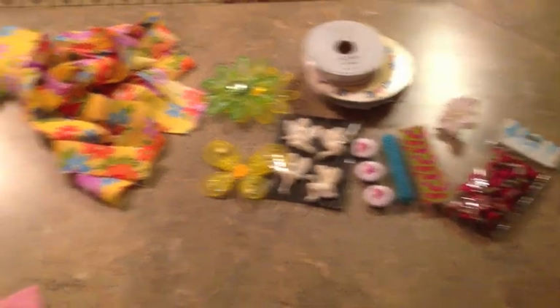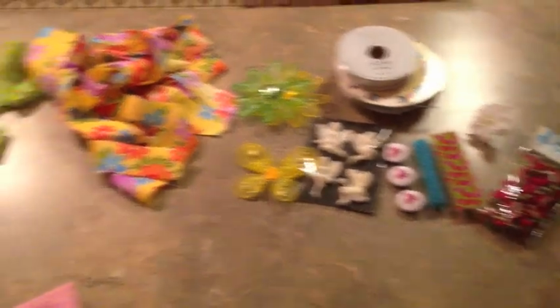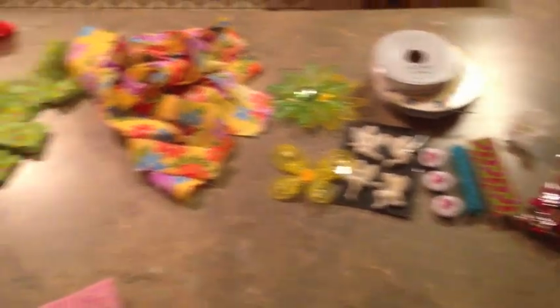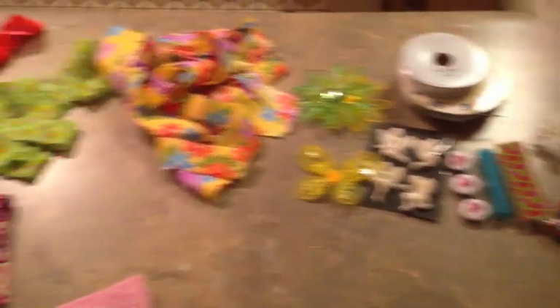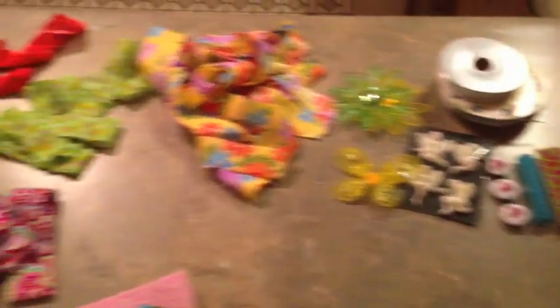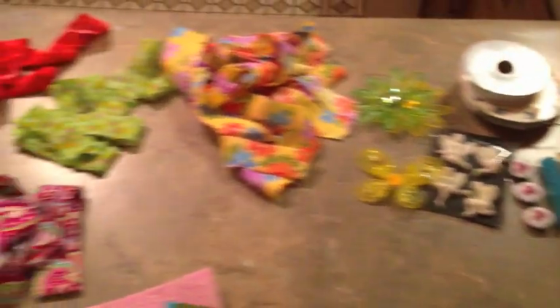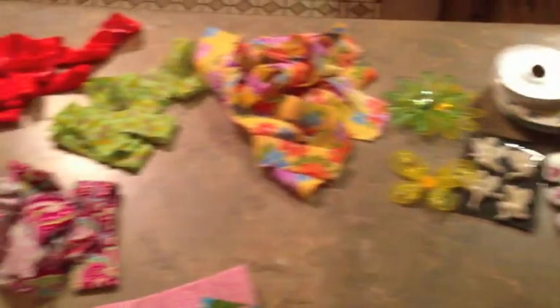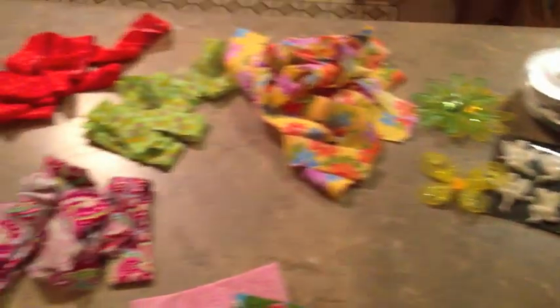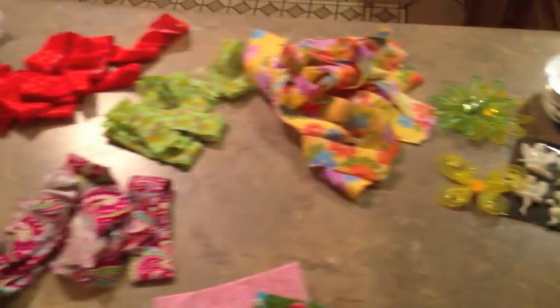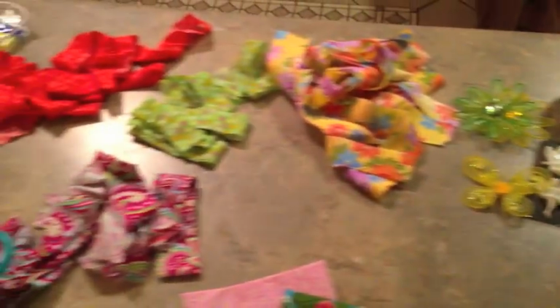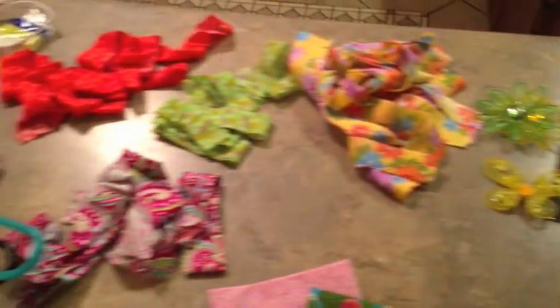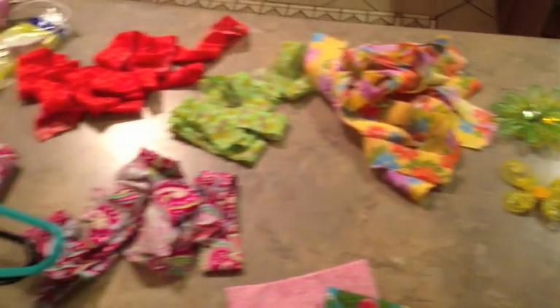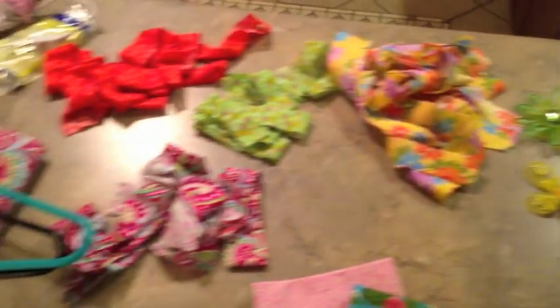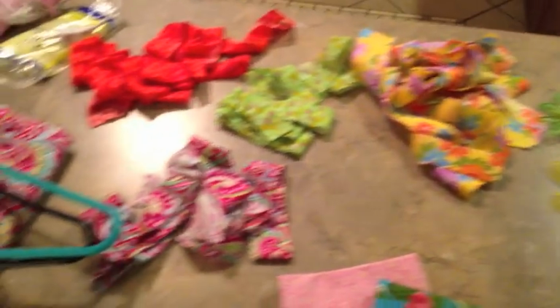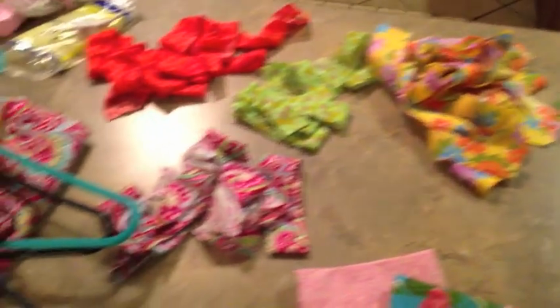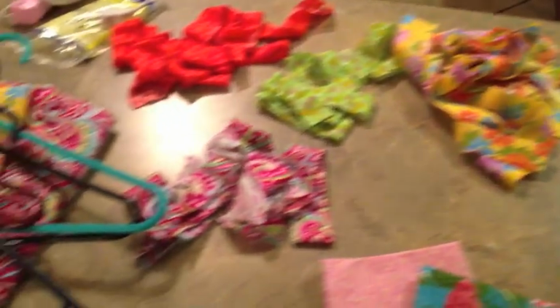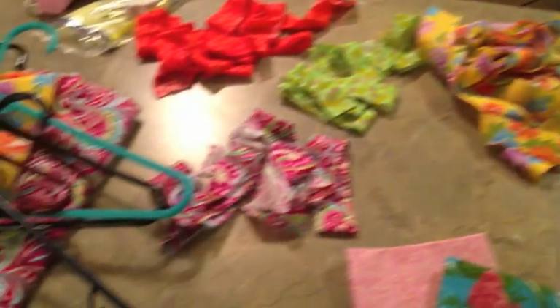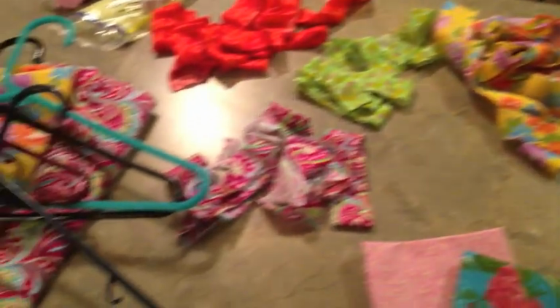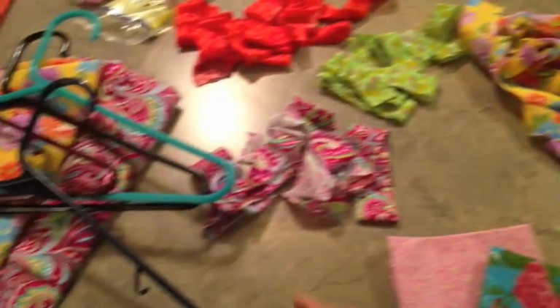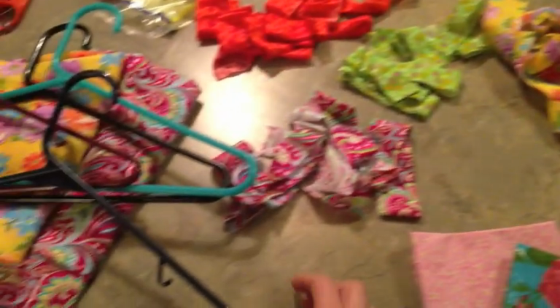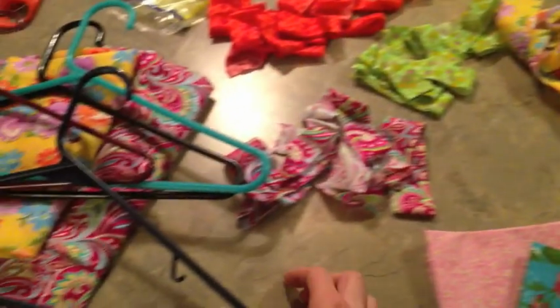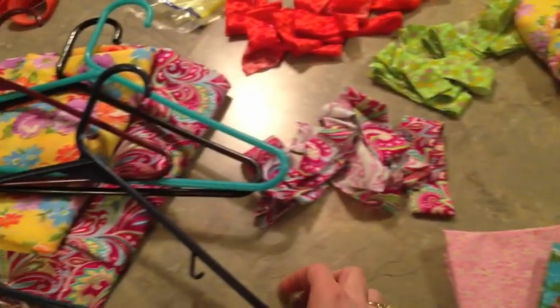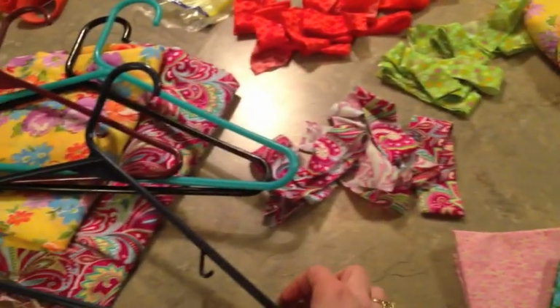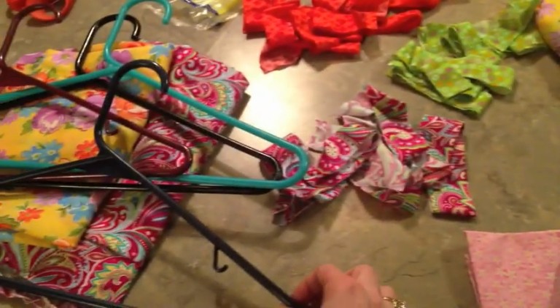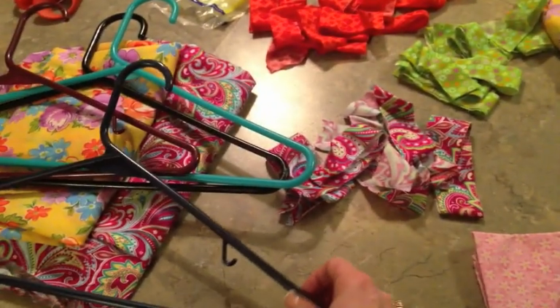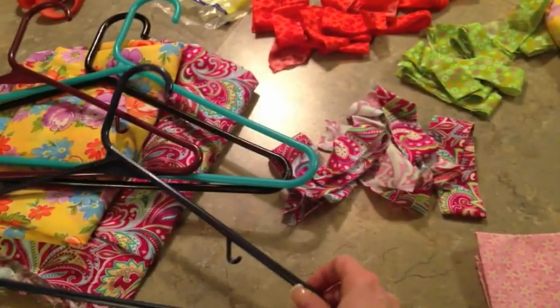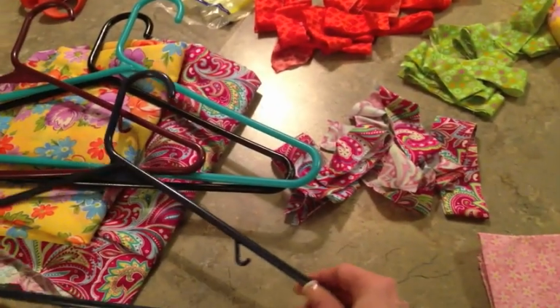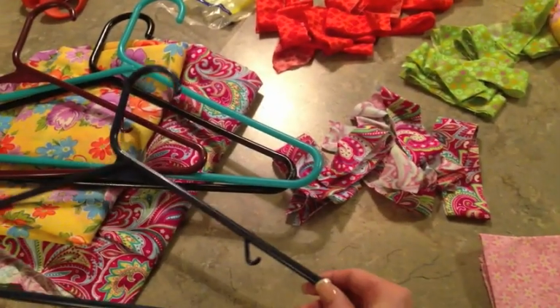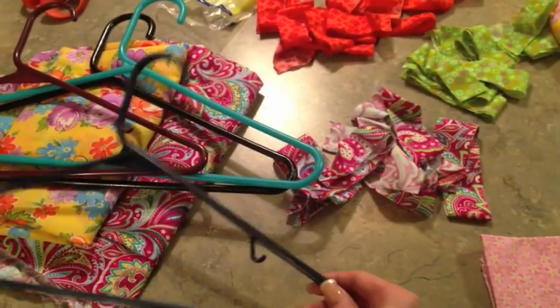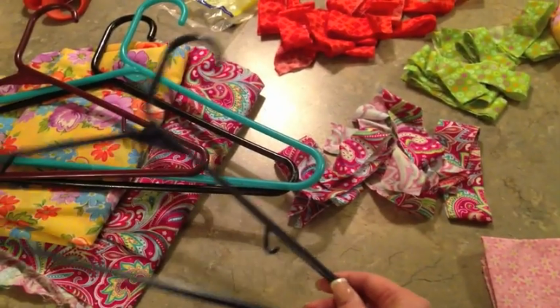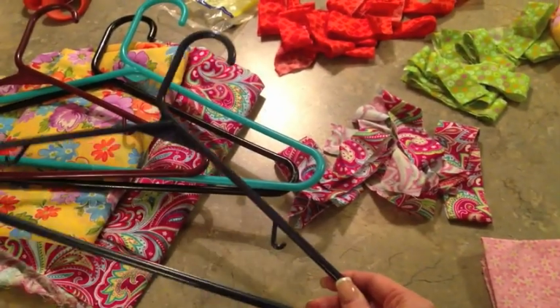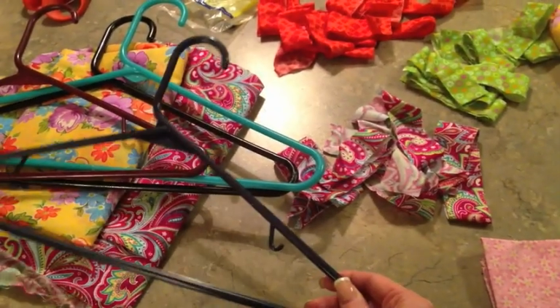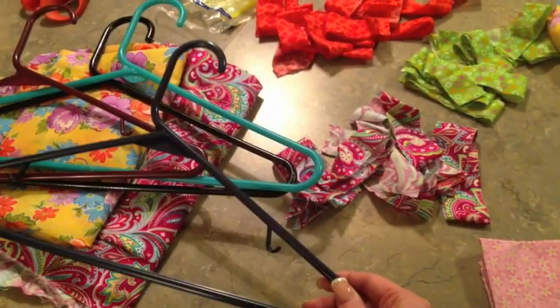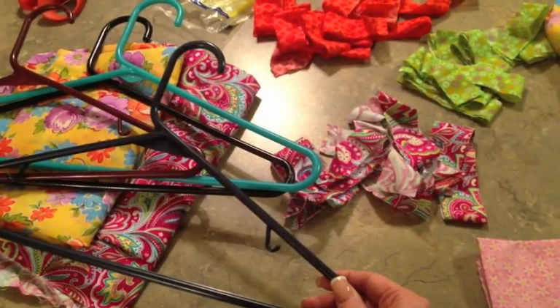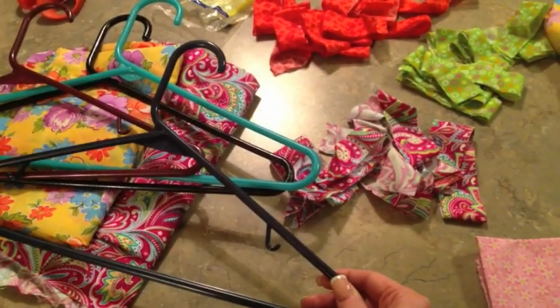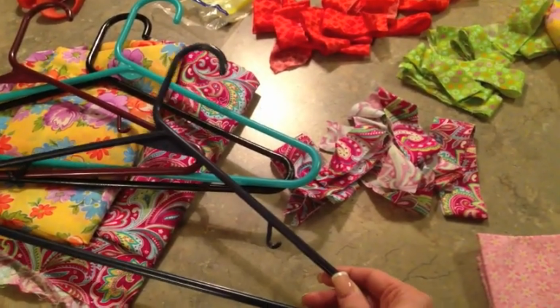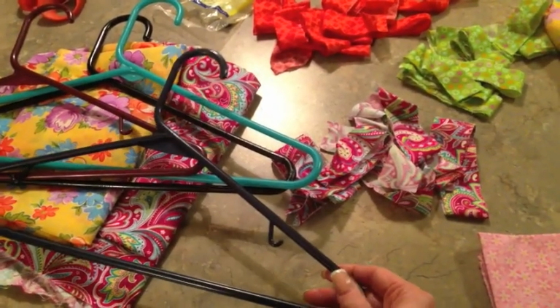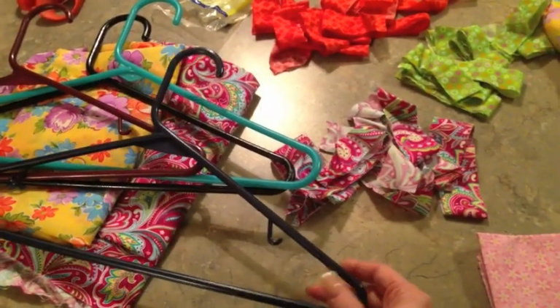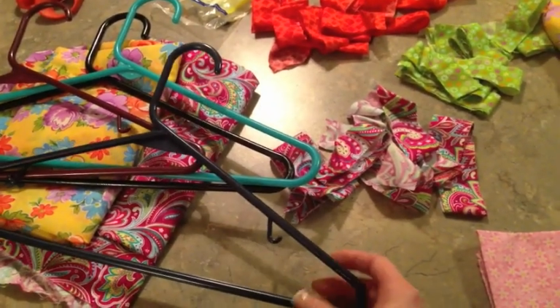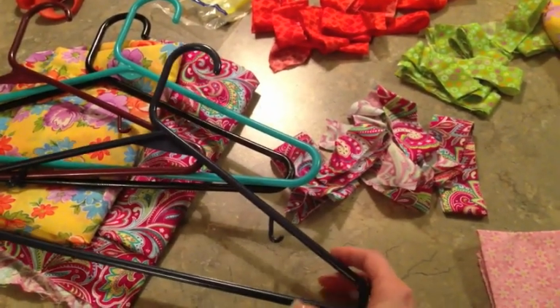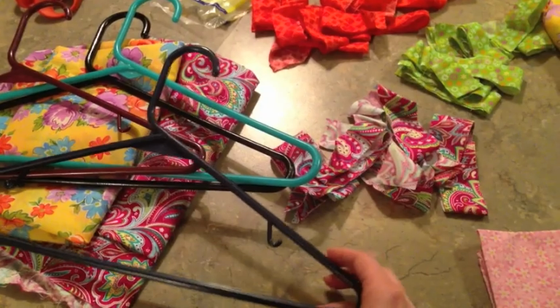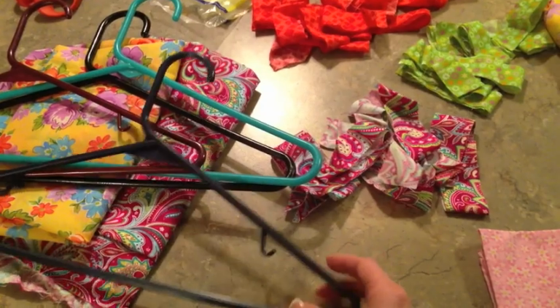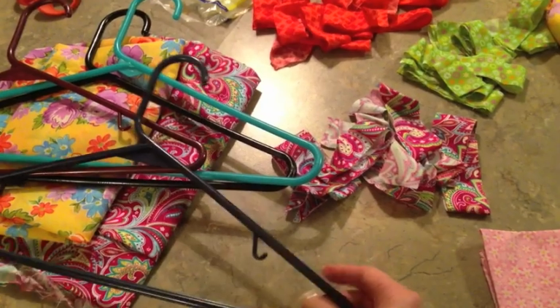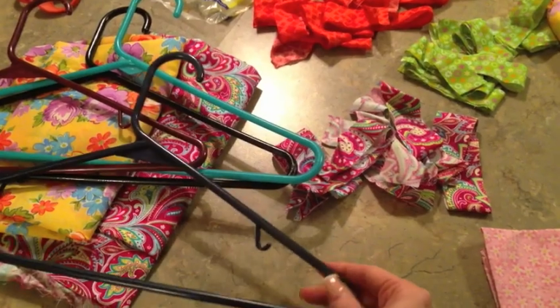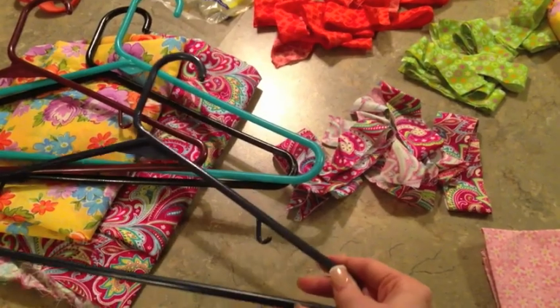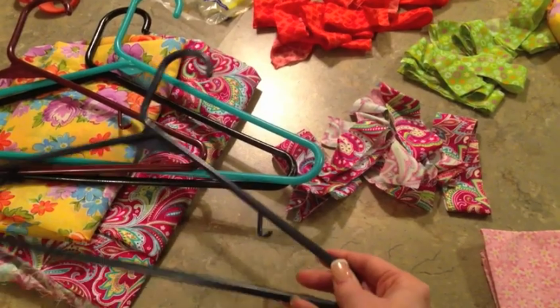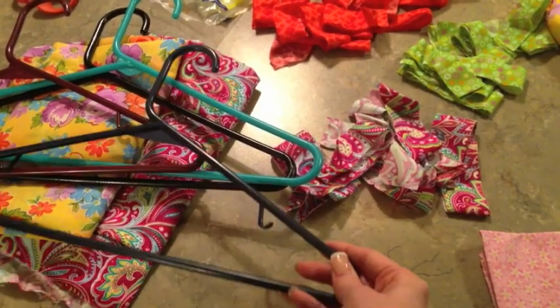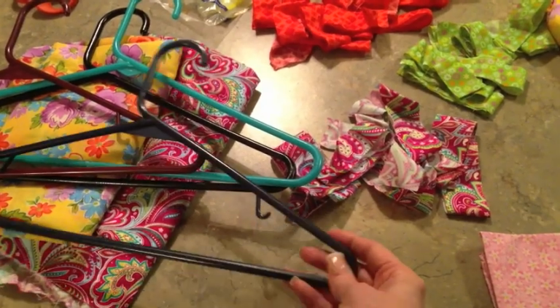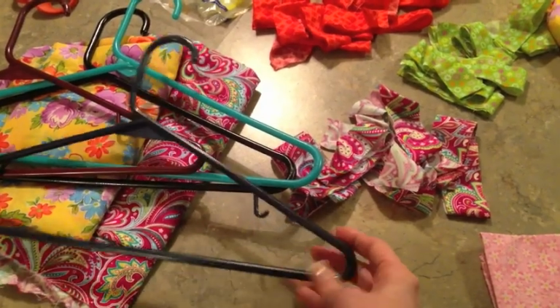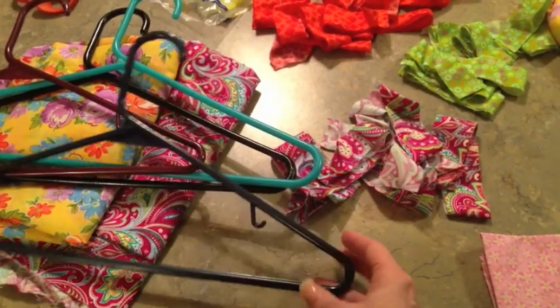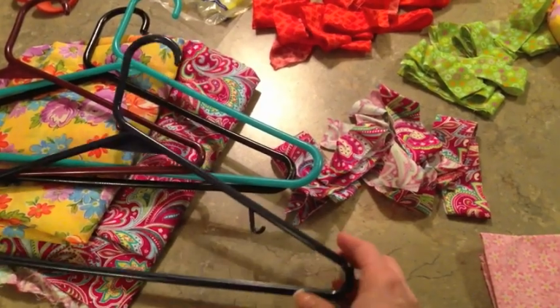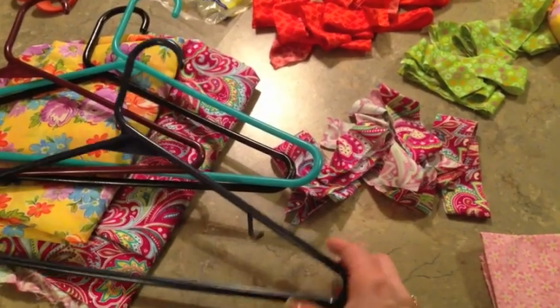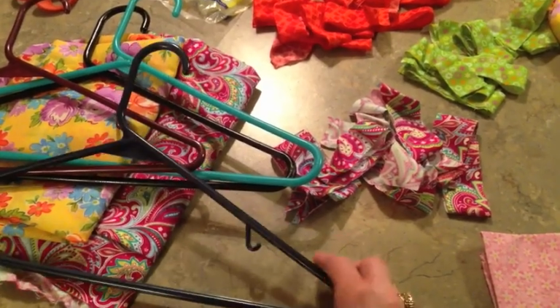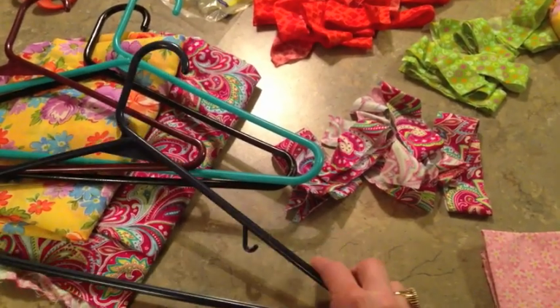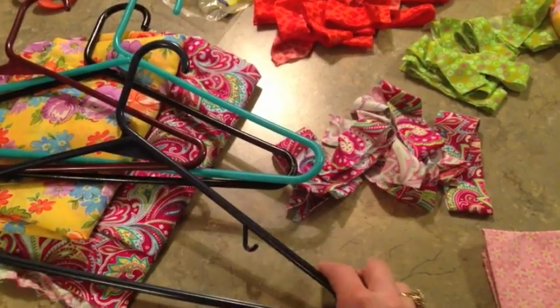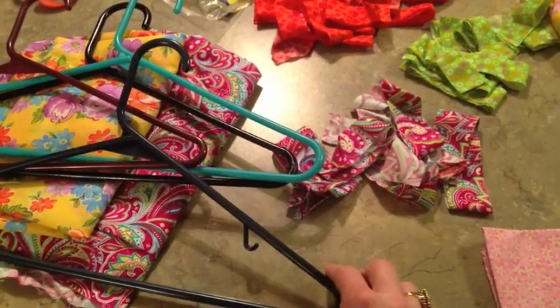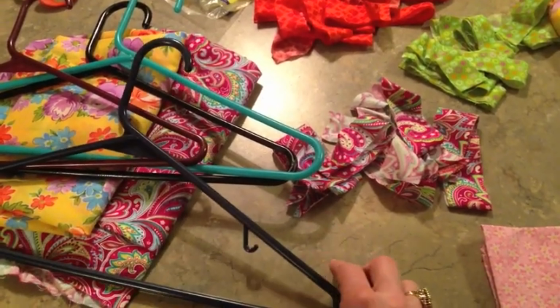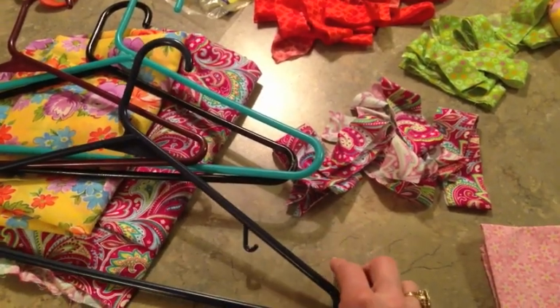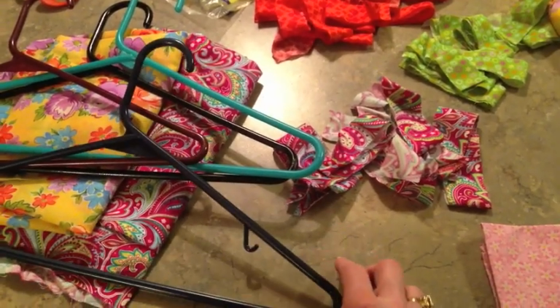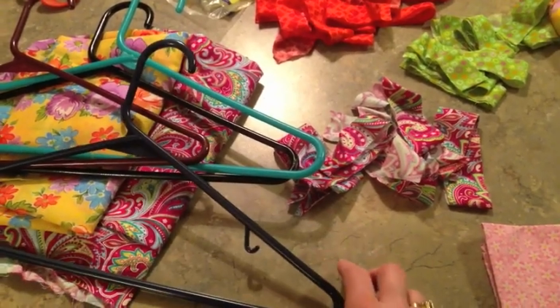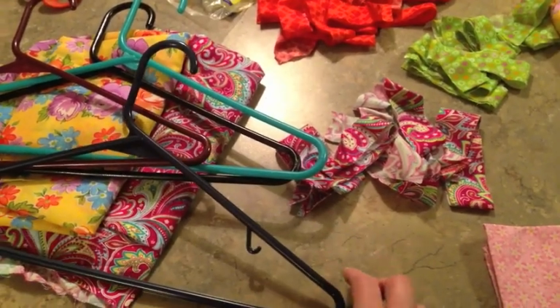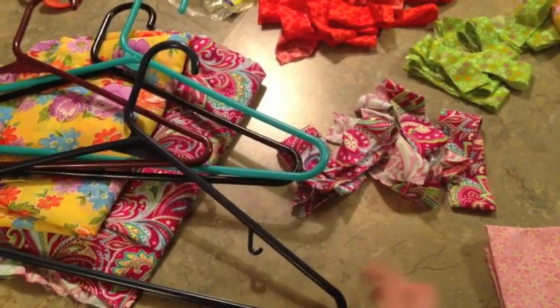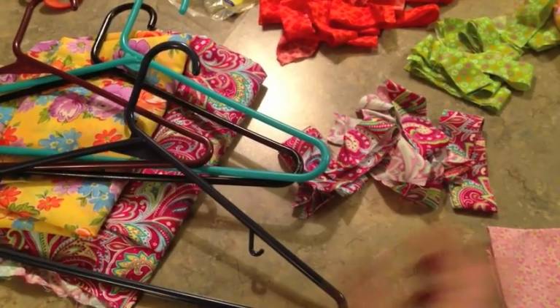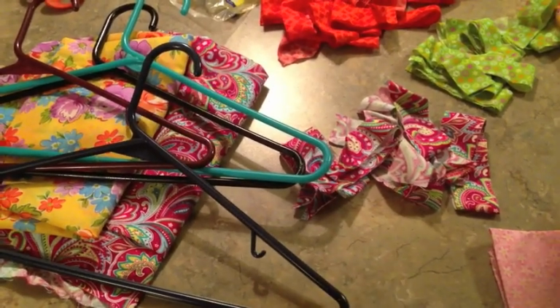I'm just going to do one sample for you because they're so easy, and then I'm going to show you the set of six that I have done.